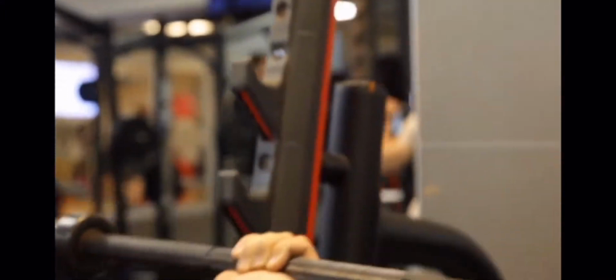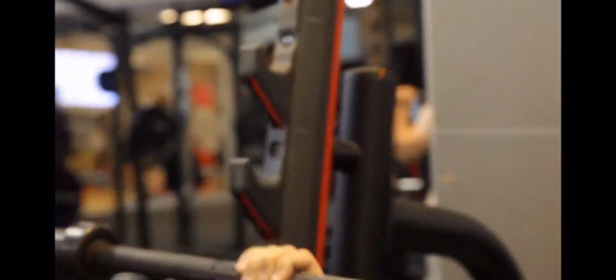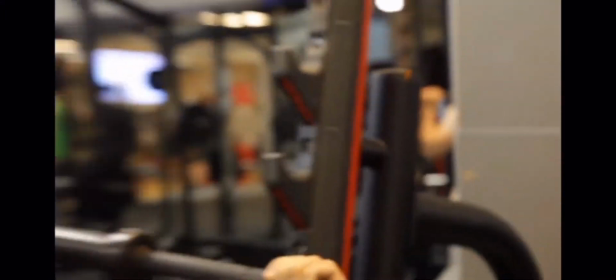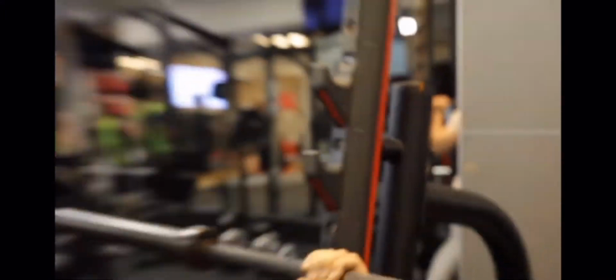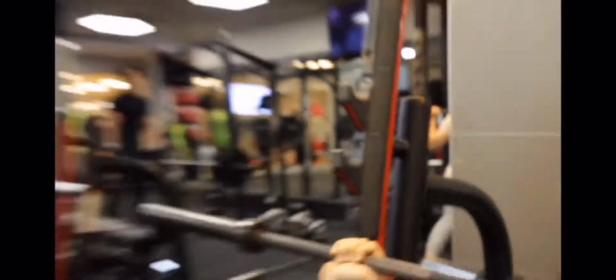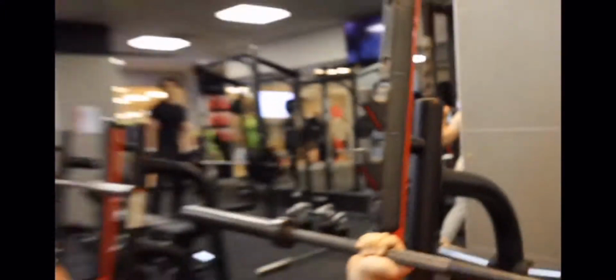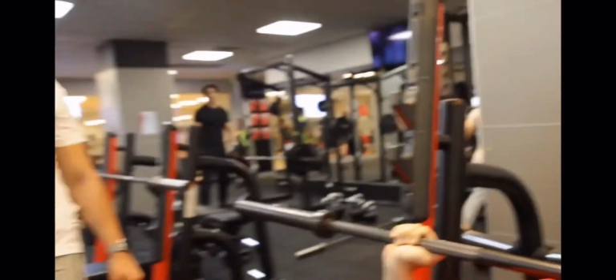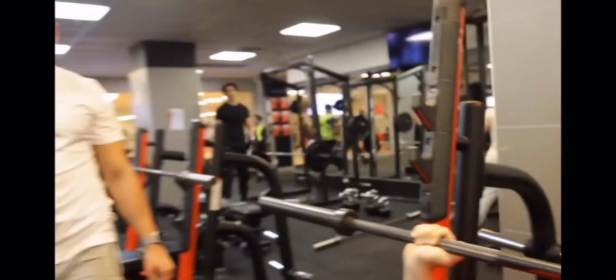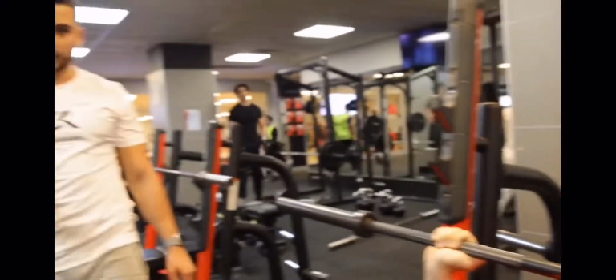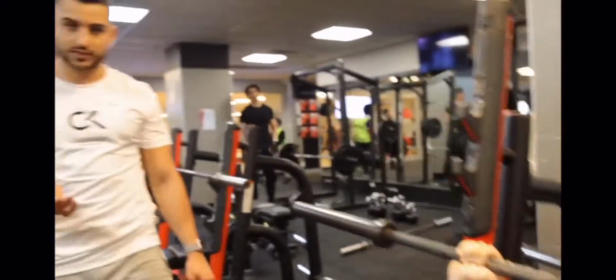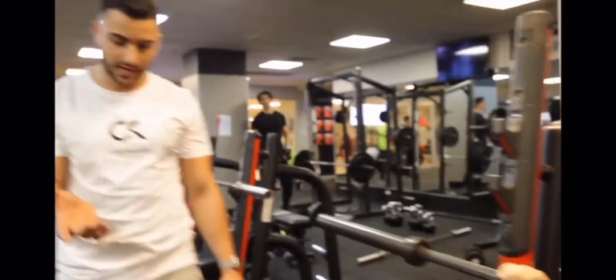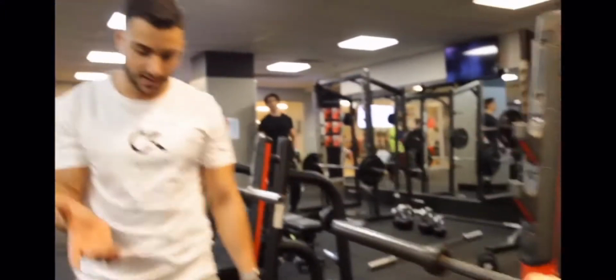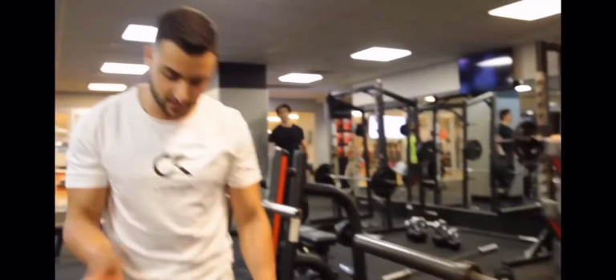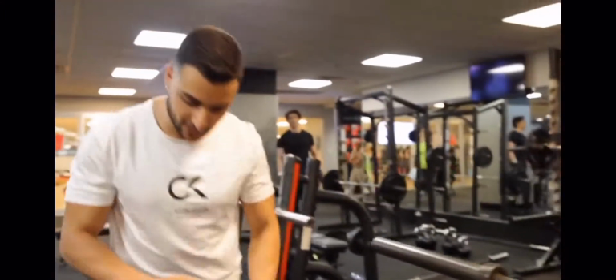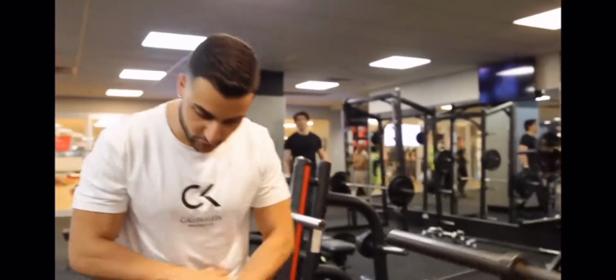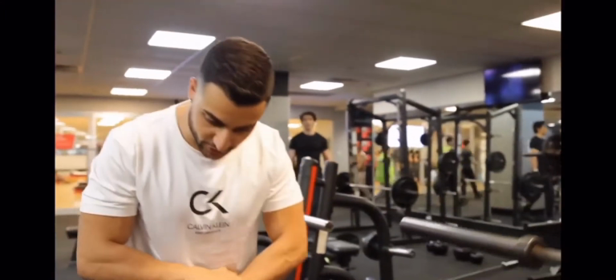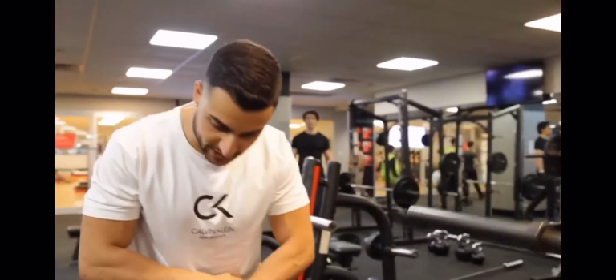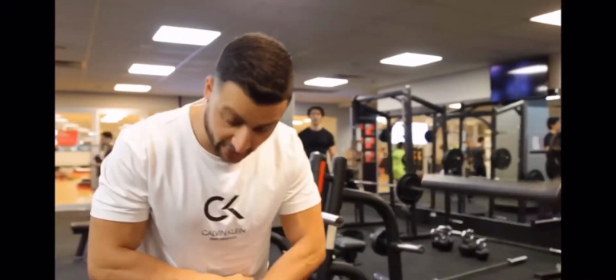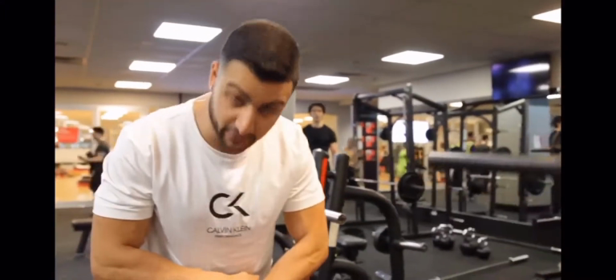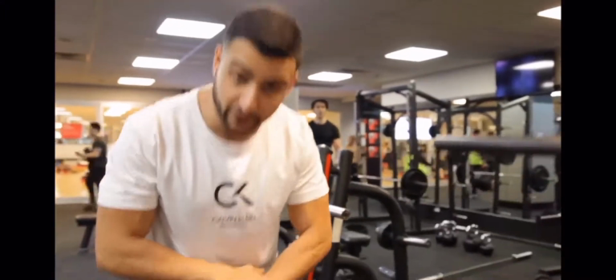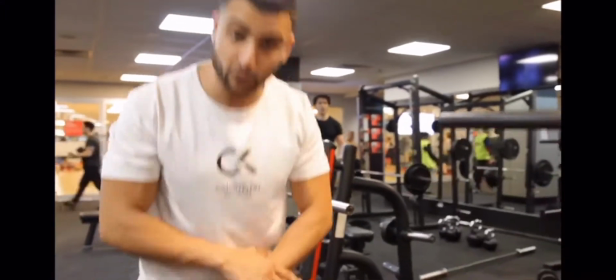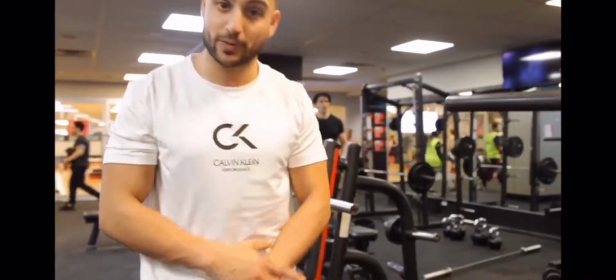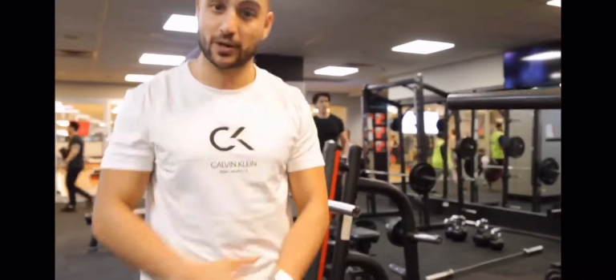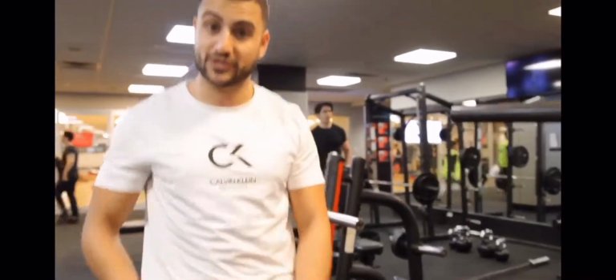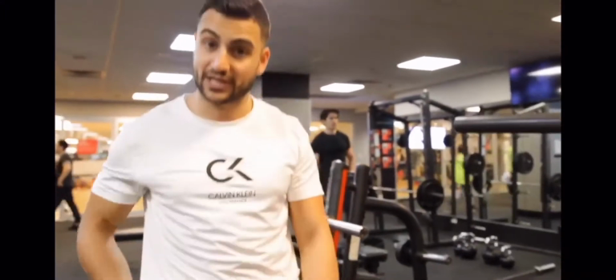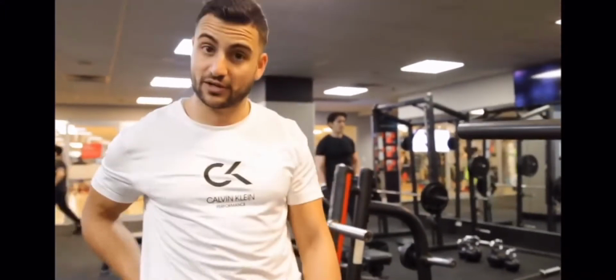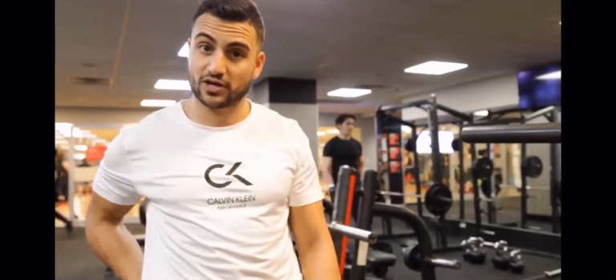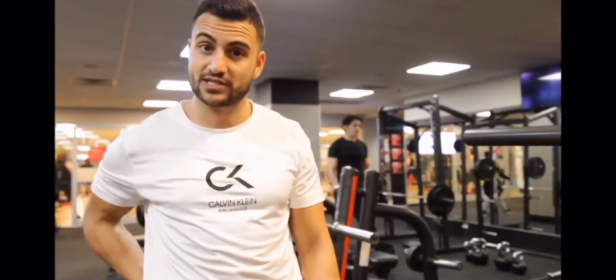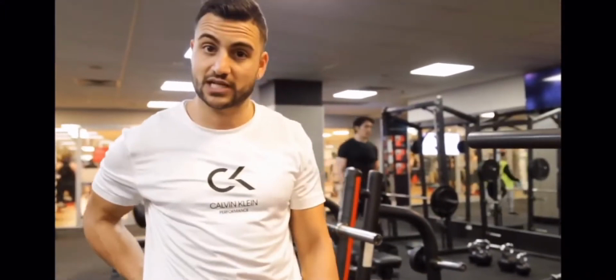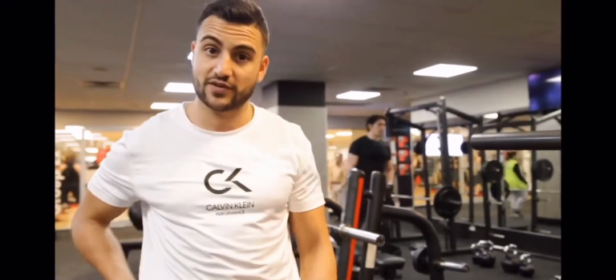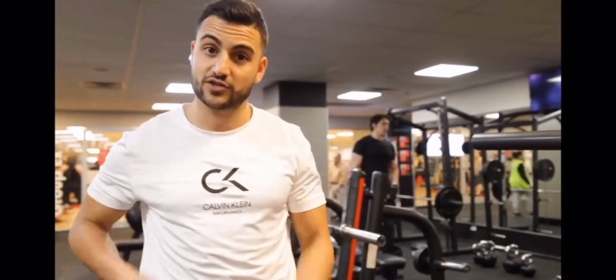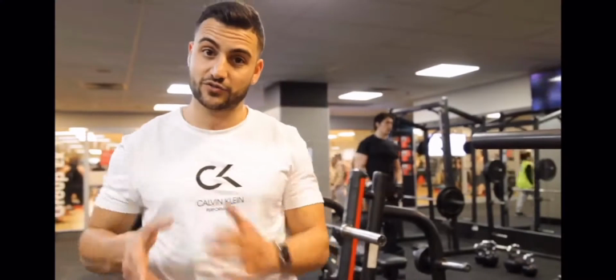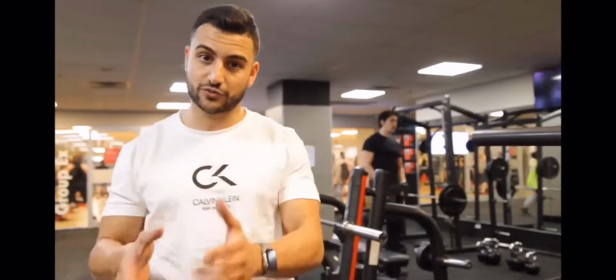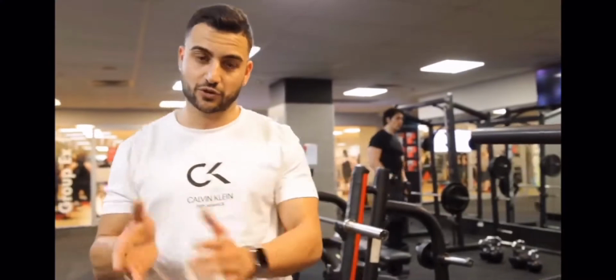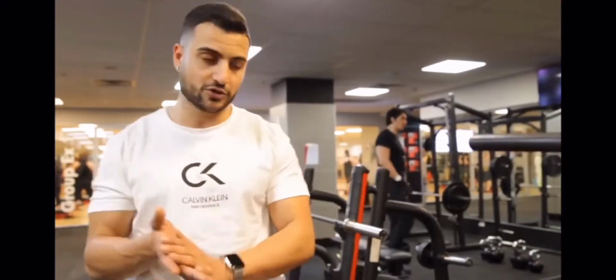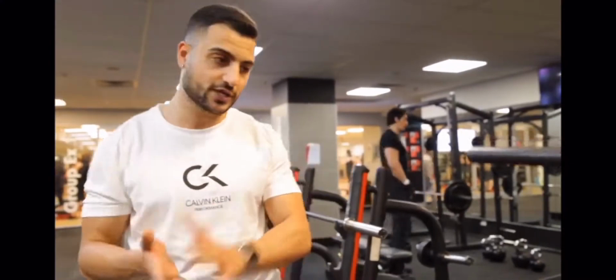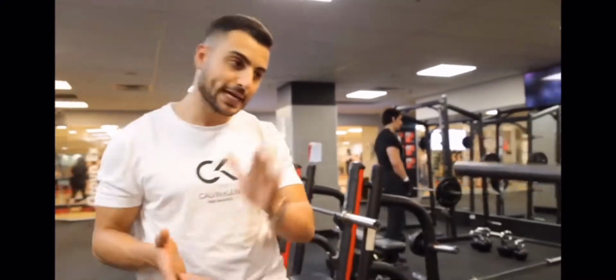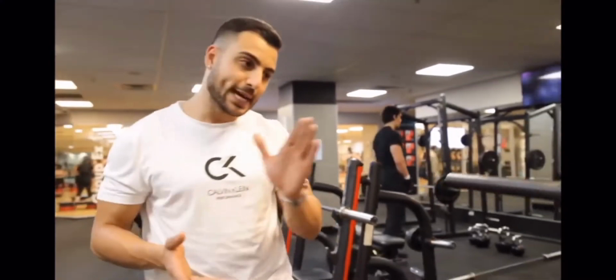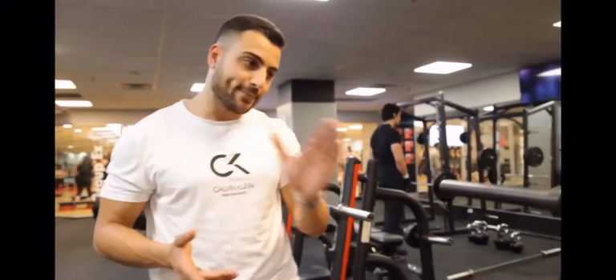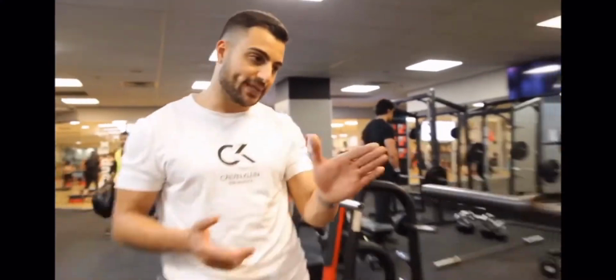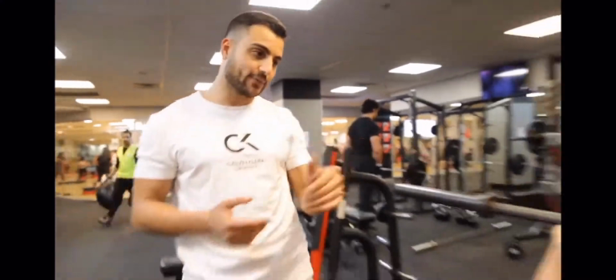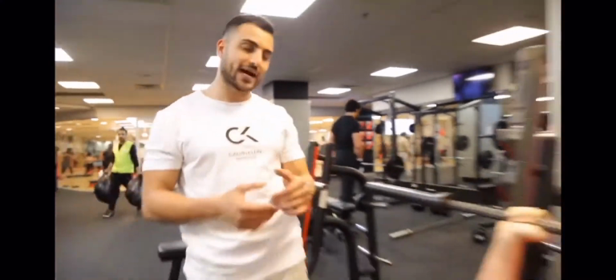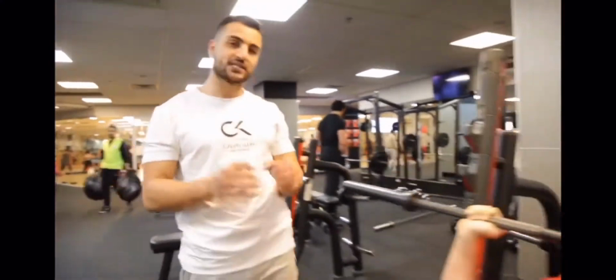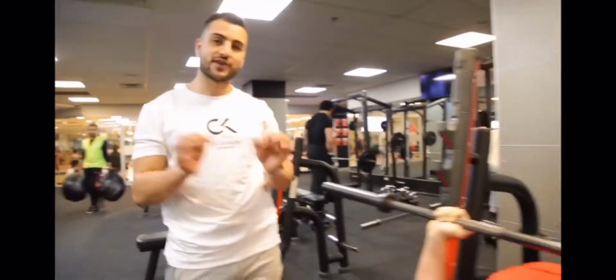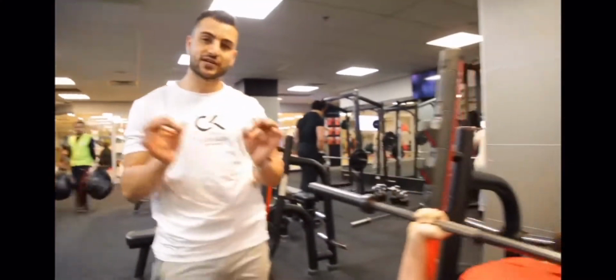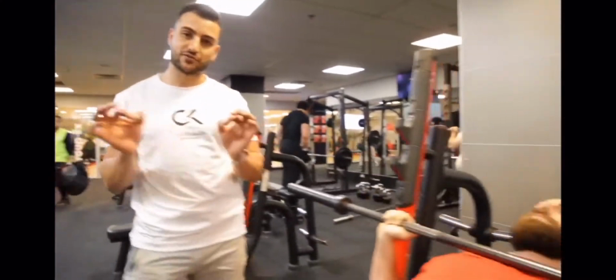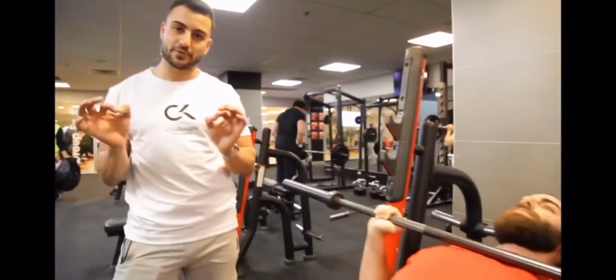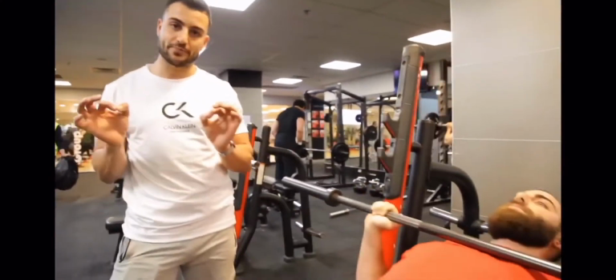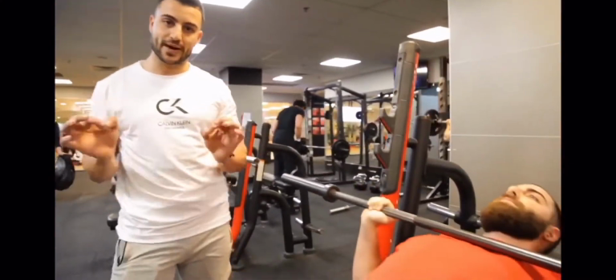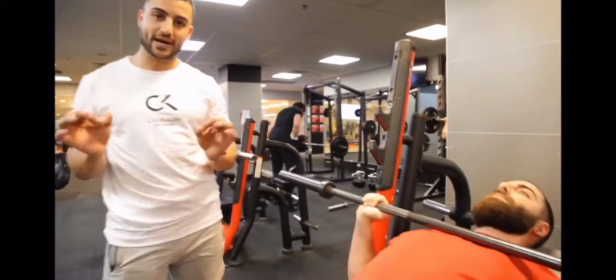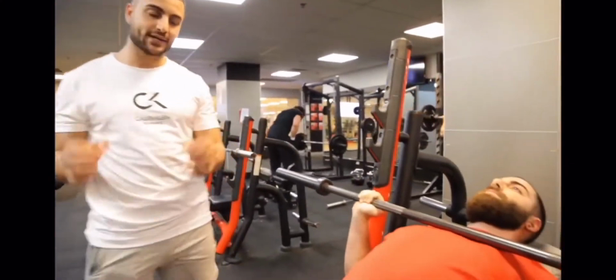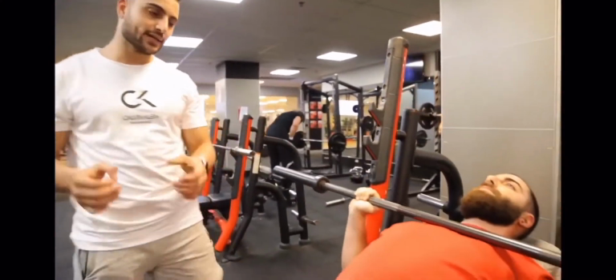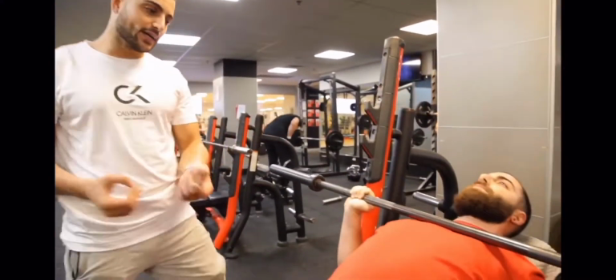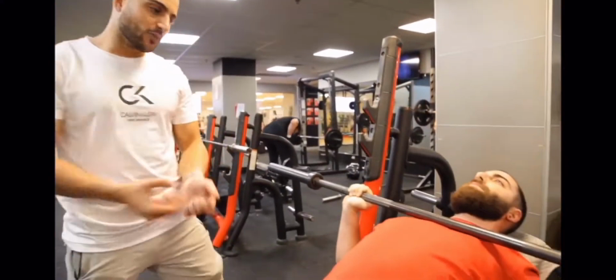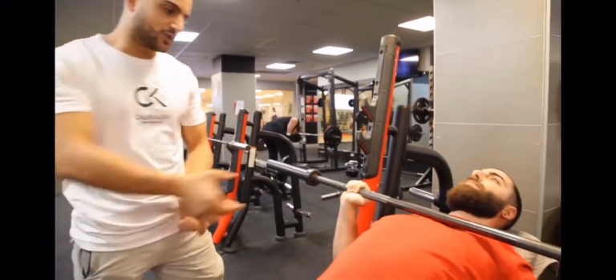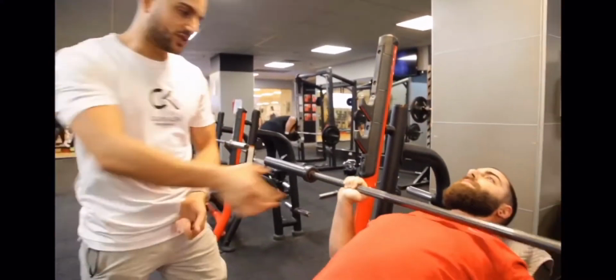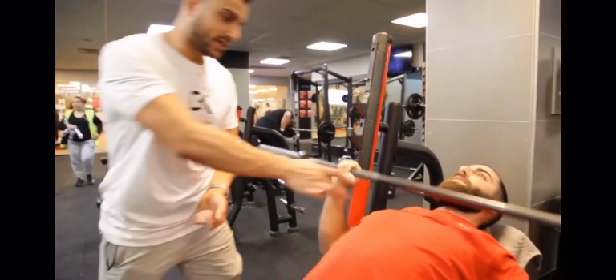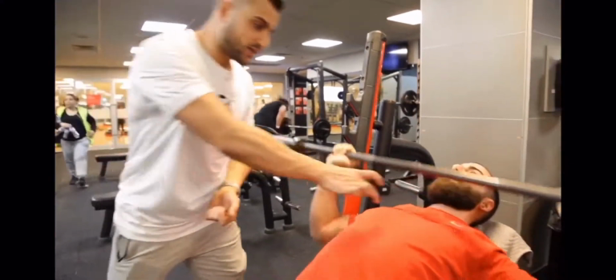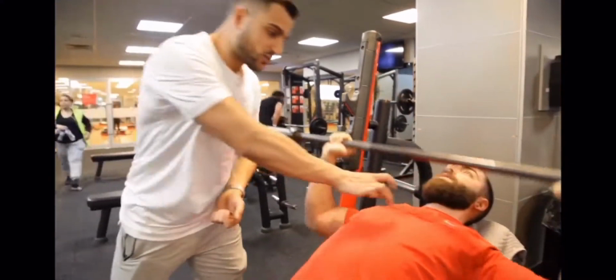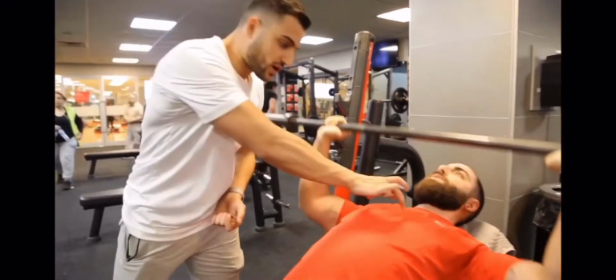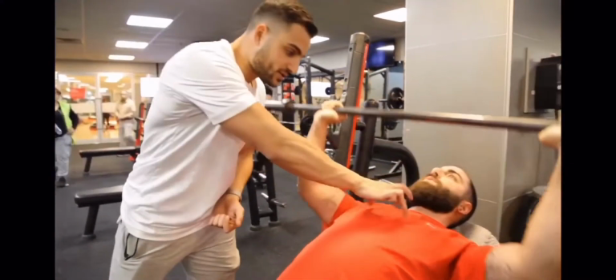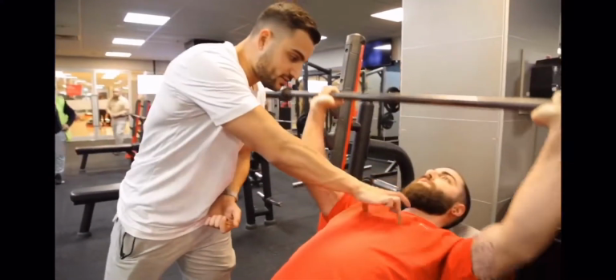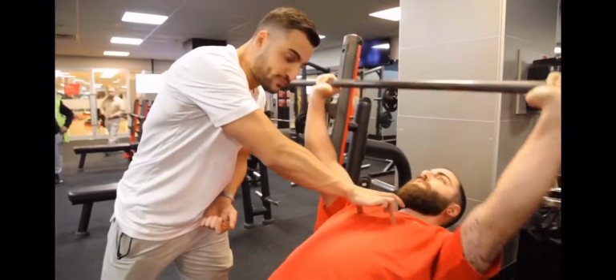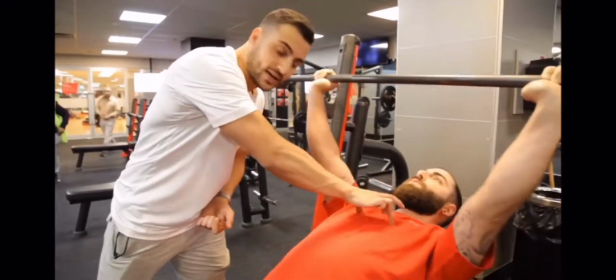Even in squats, make sure you're tearing the floor apart — that's going to get nice activation through the glutes. Here on the bench press, we're activating through the back, which is going to get a better contraction through the chest.